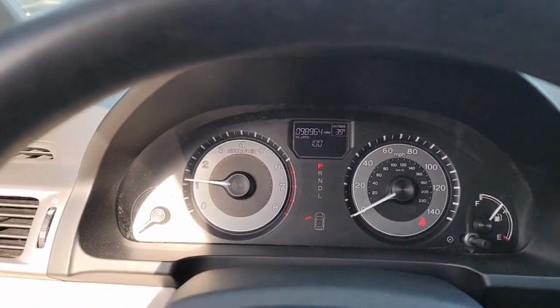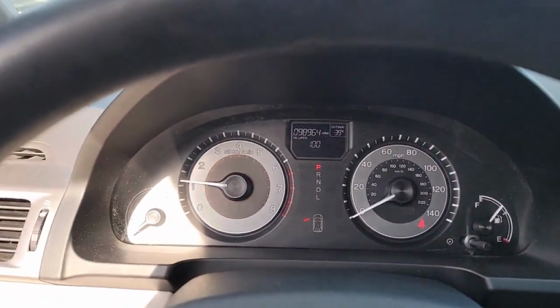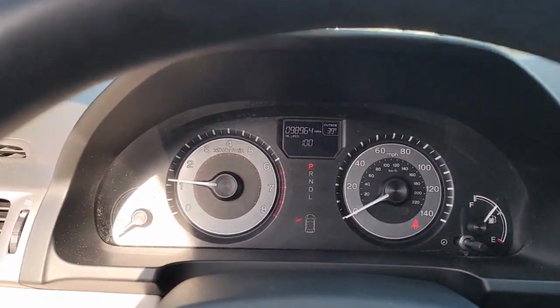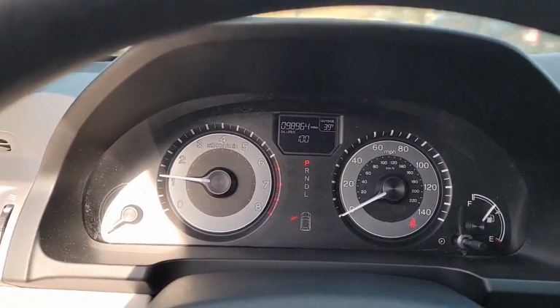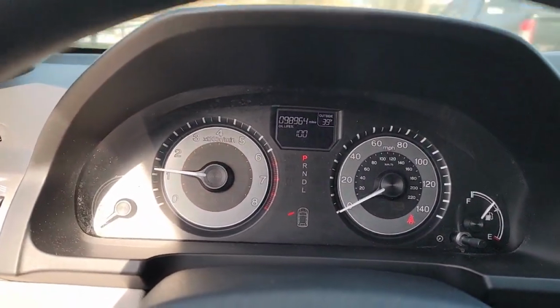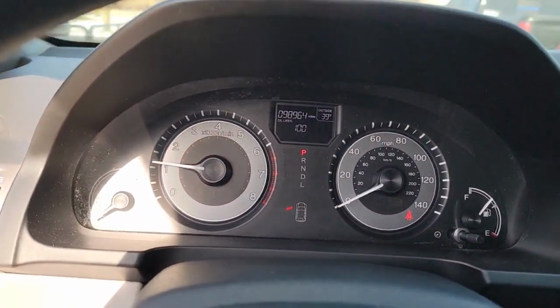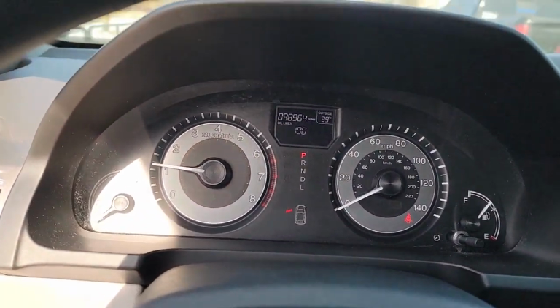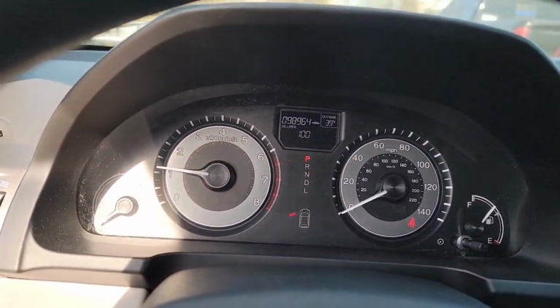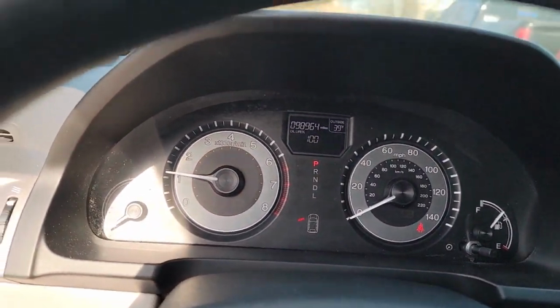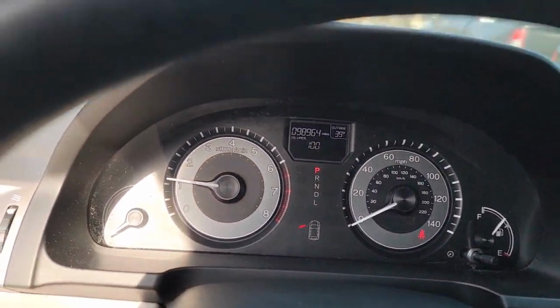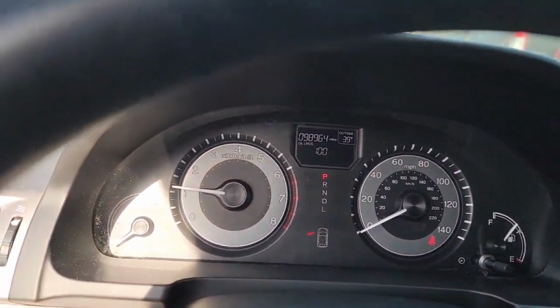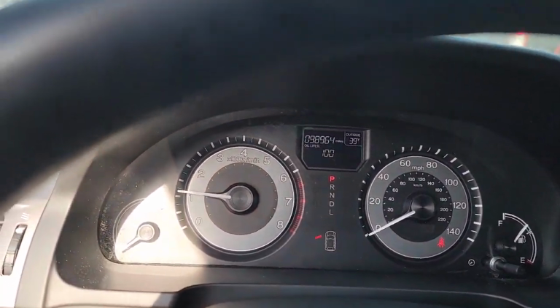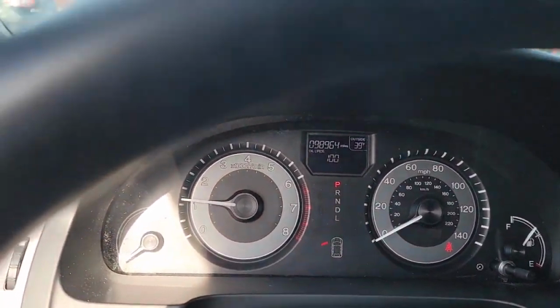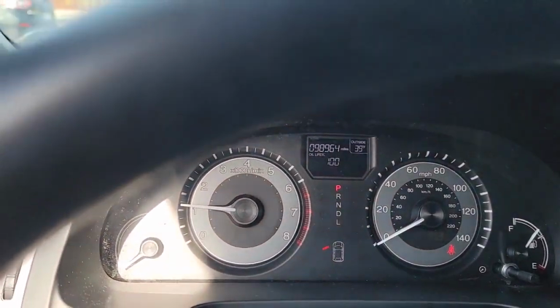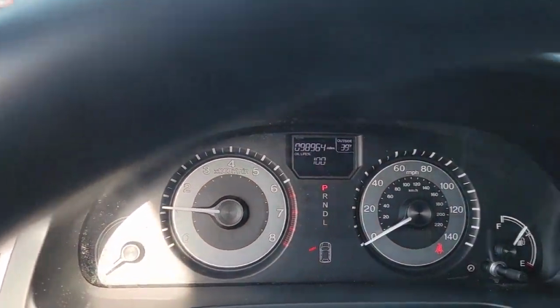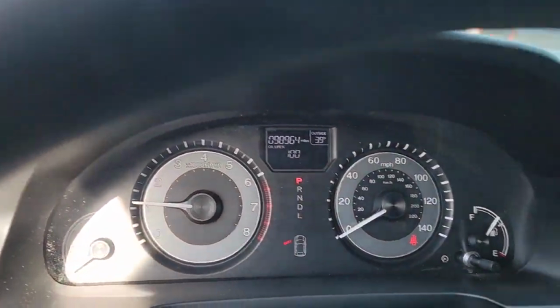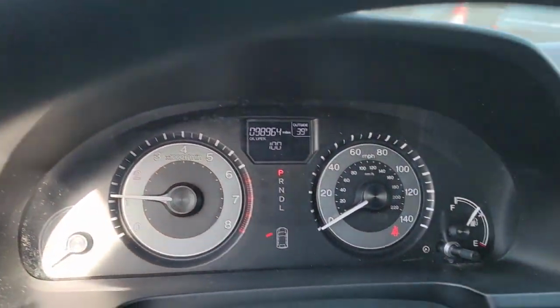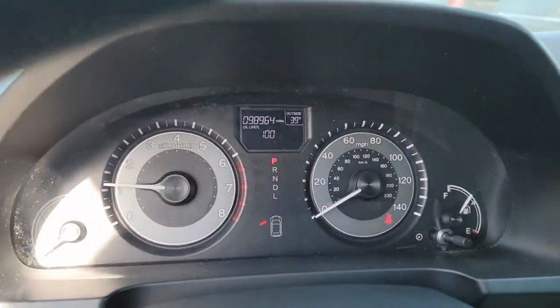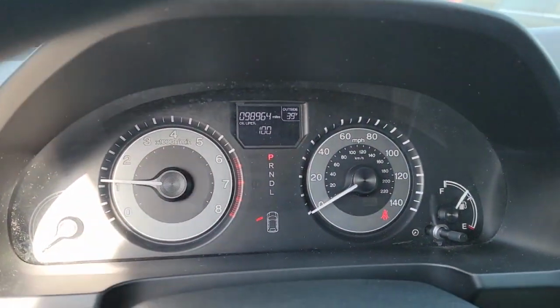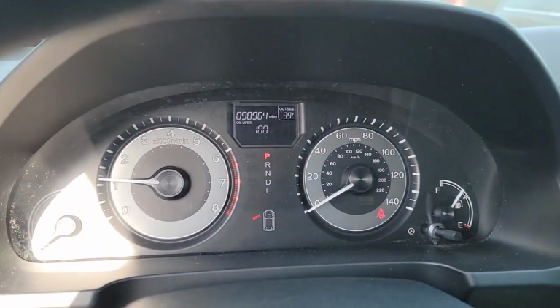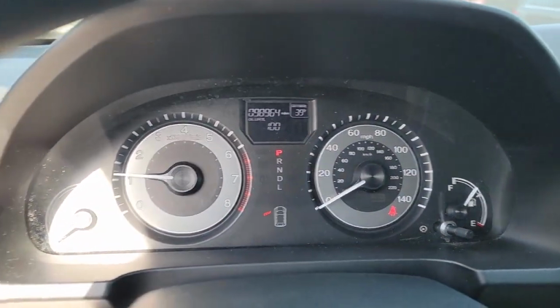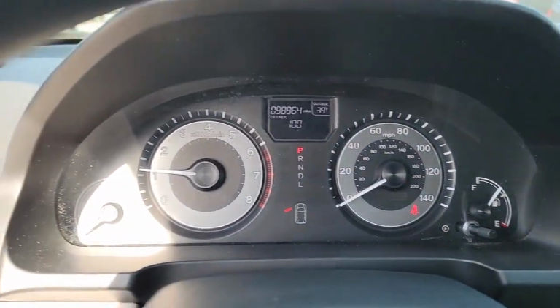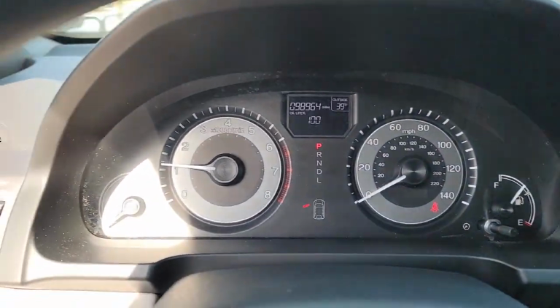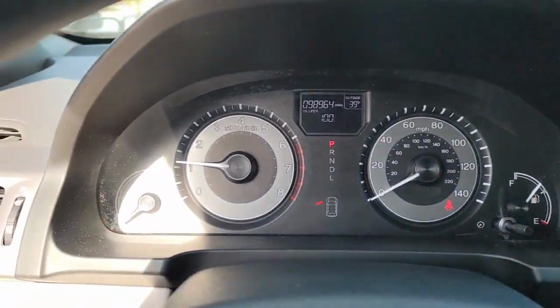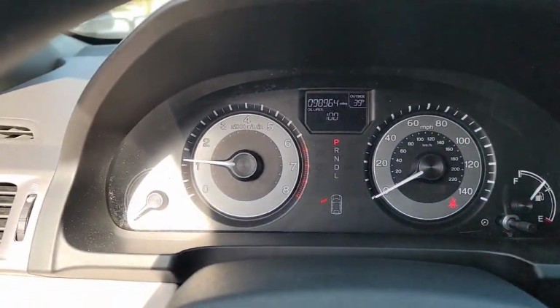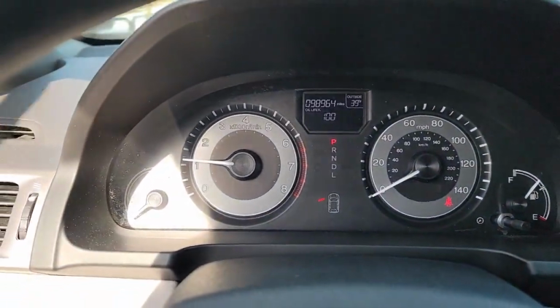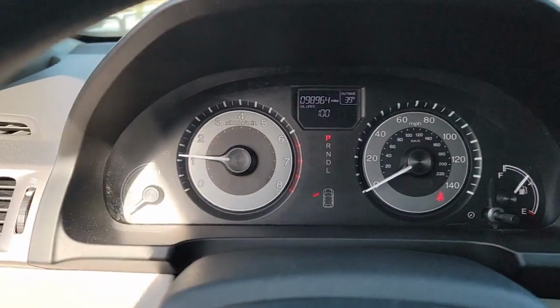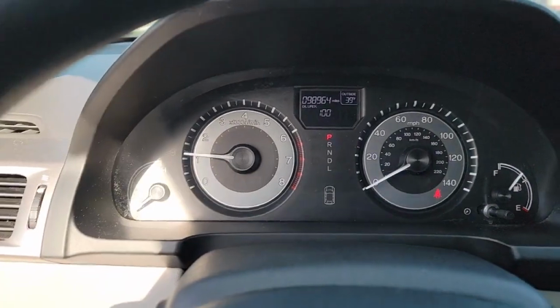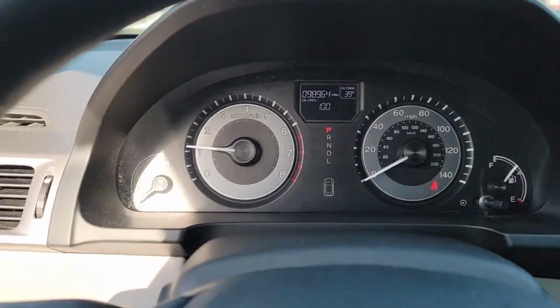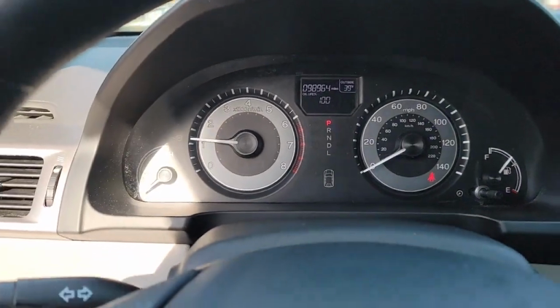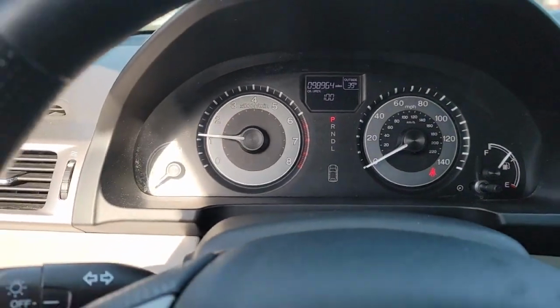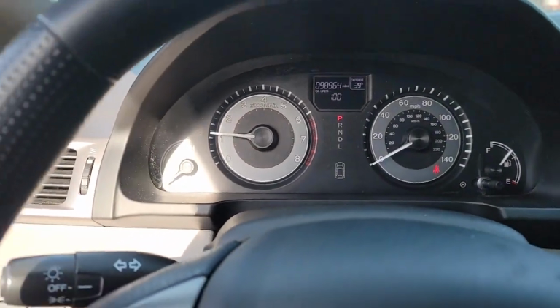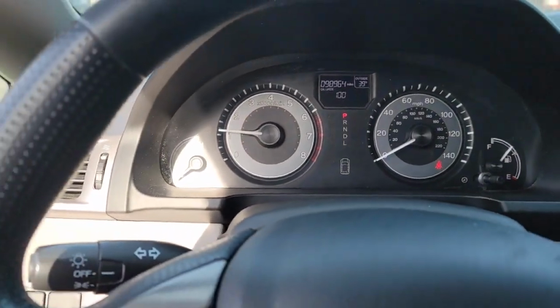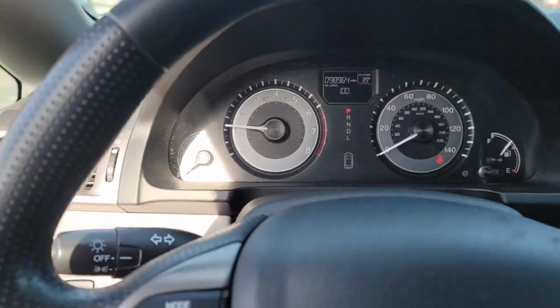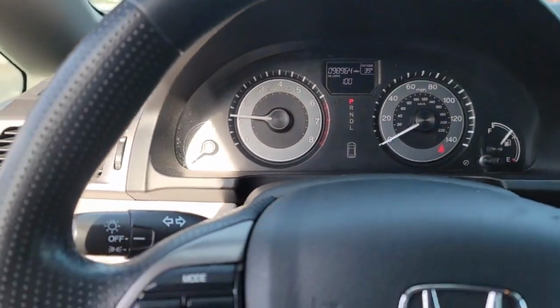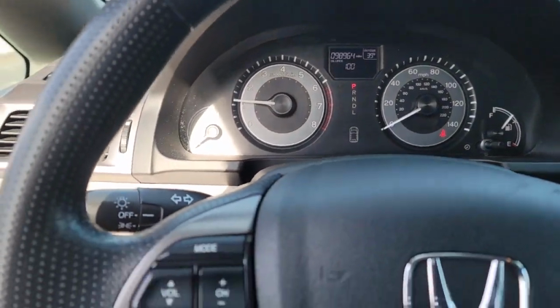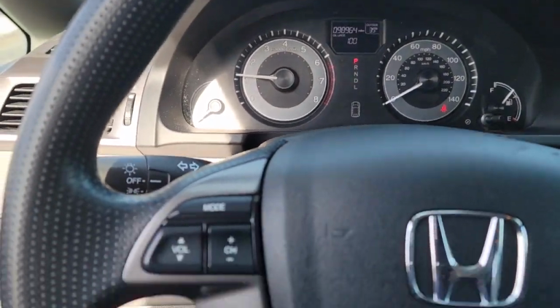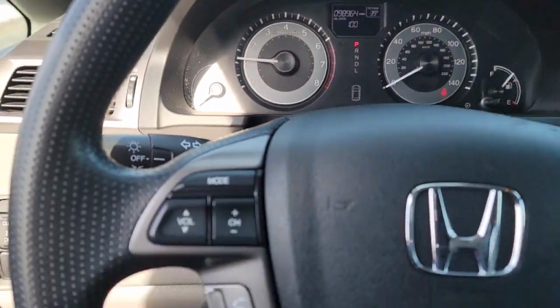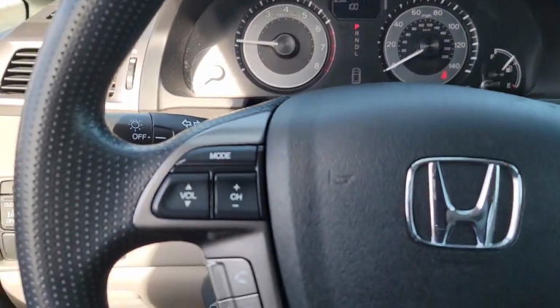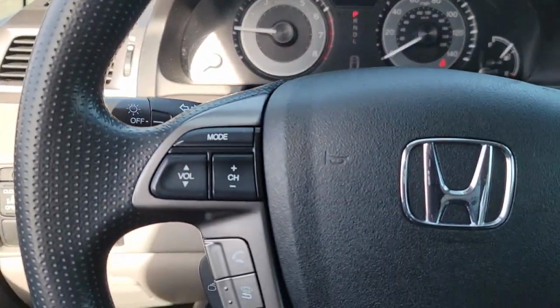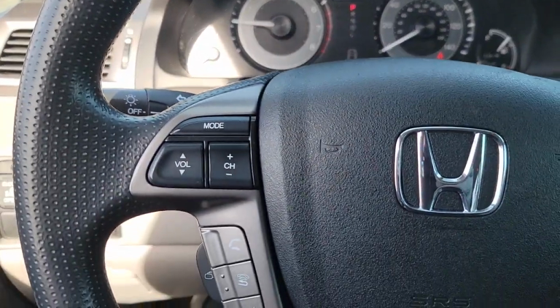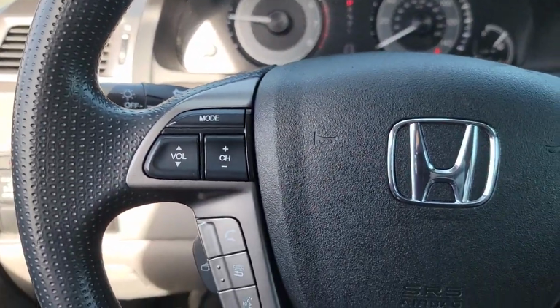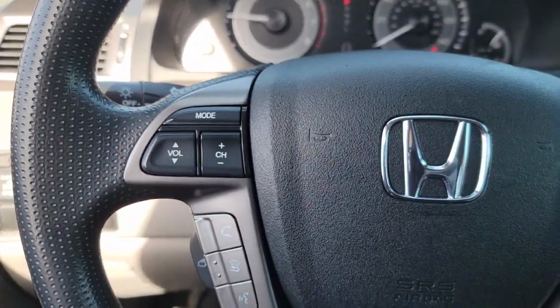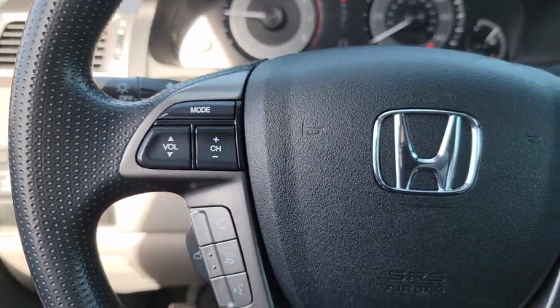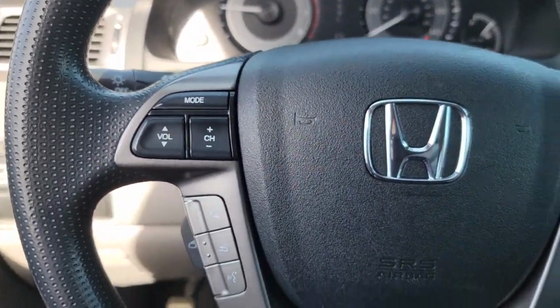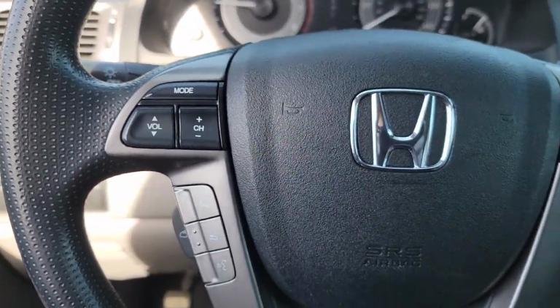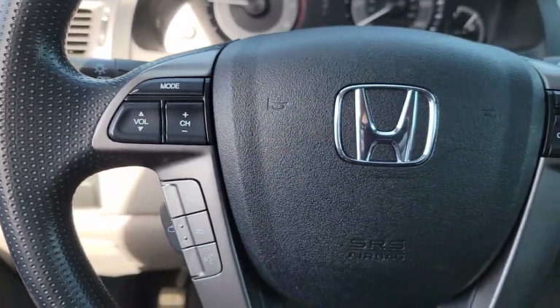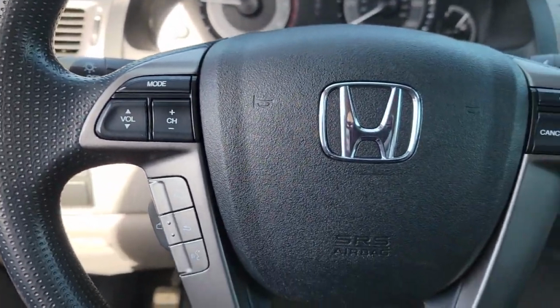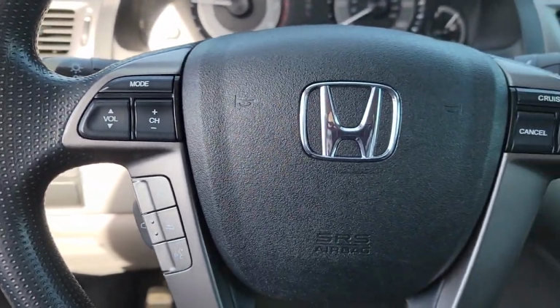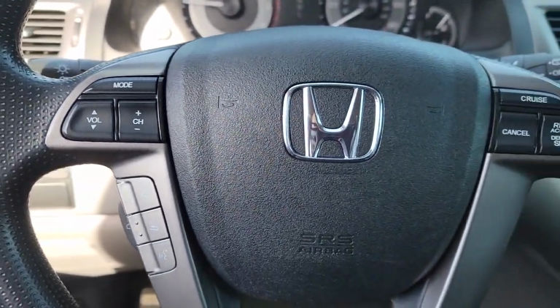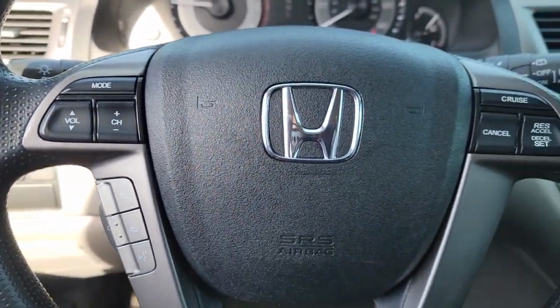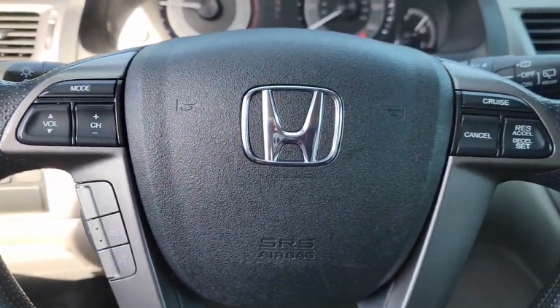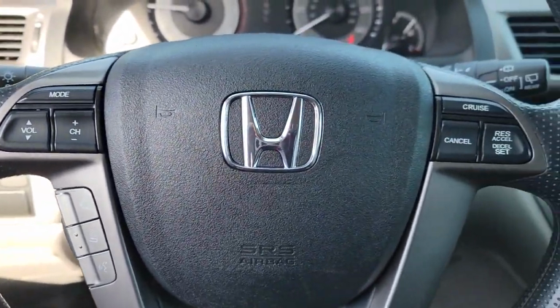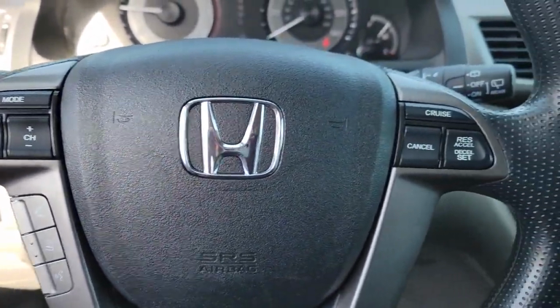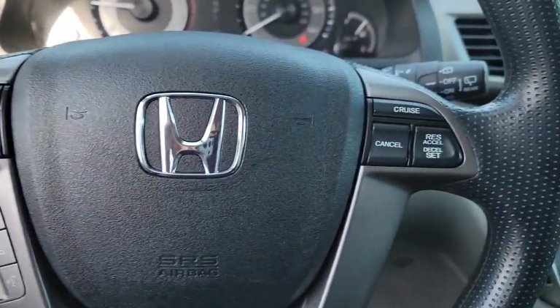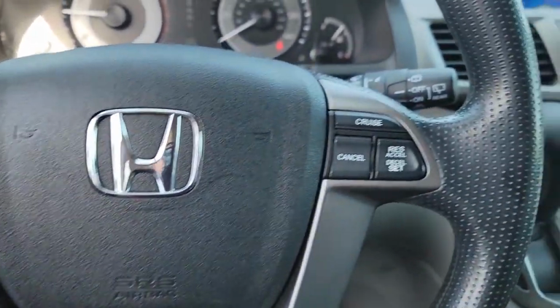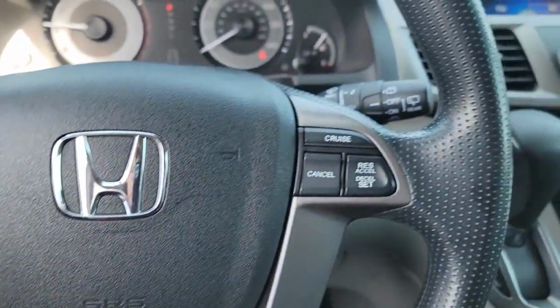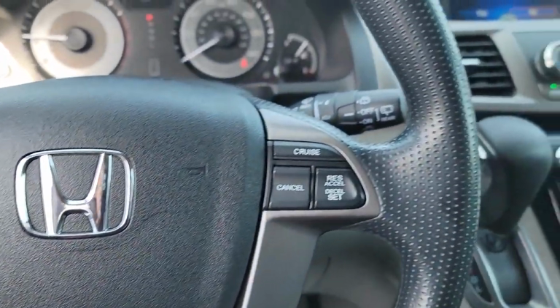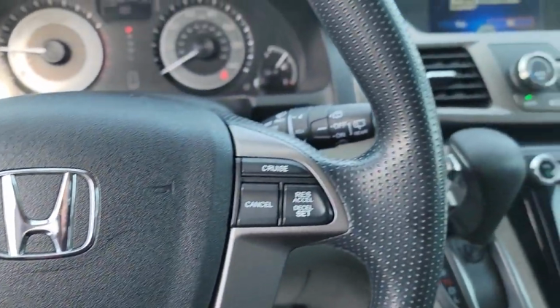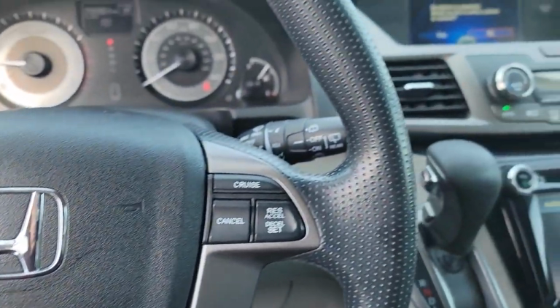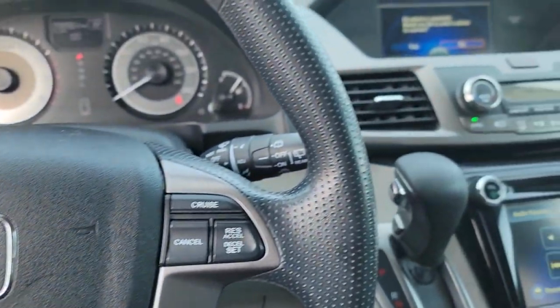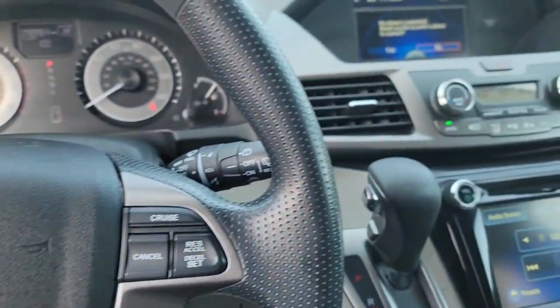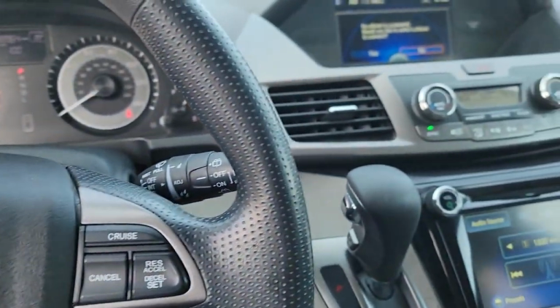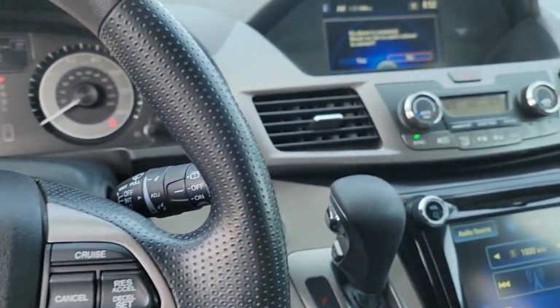It's so powerful and nimble that you may forget you're driving a minivan. The following are some of this vehicle's highlighted options.